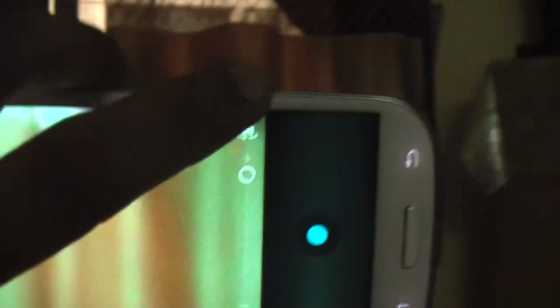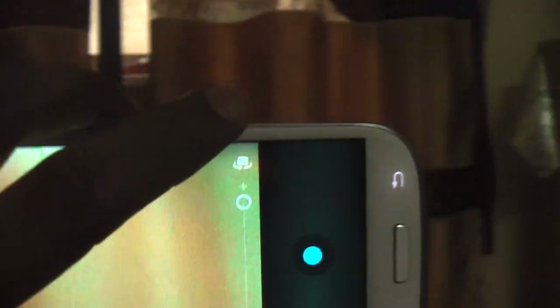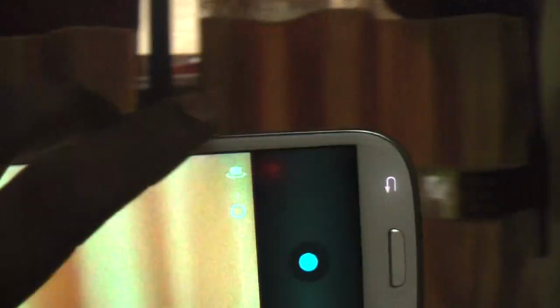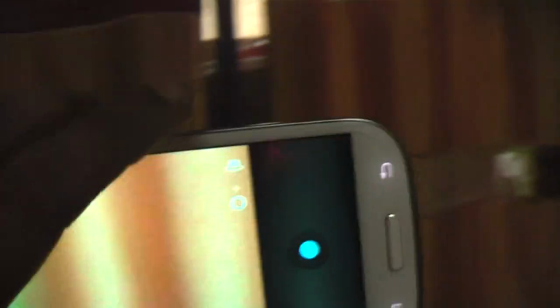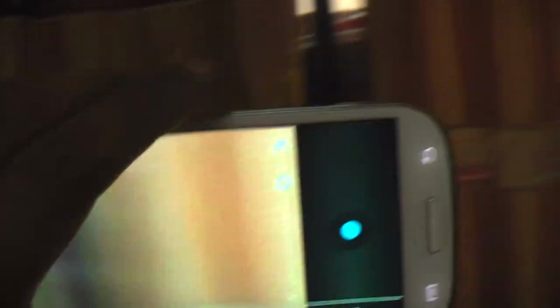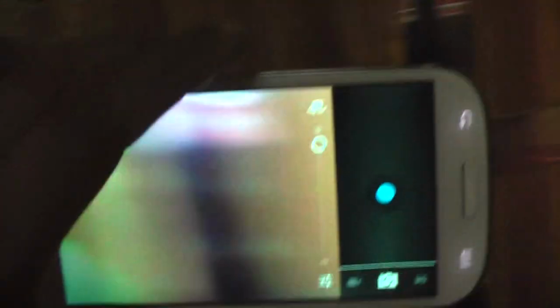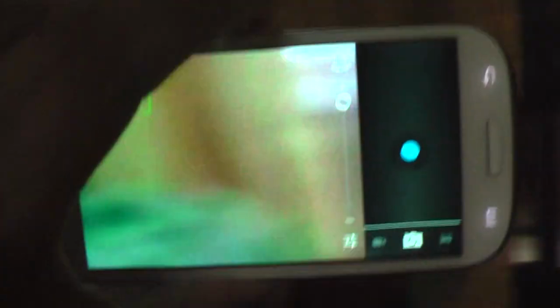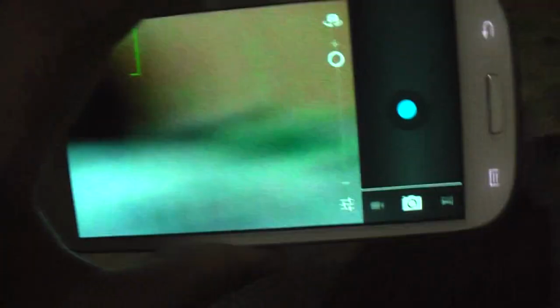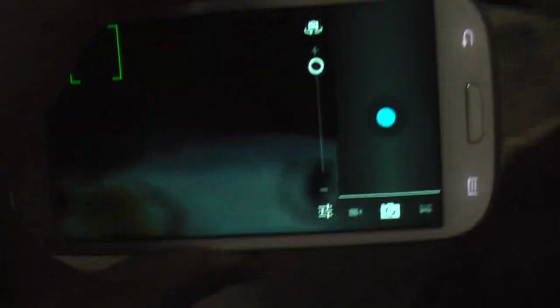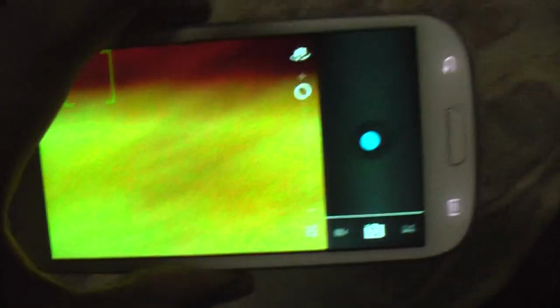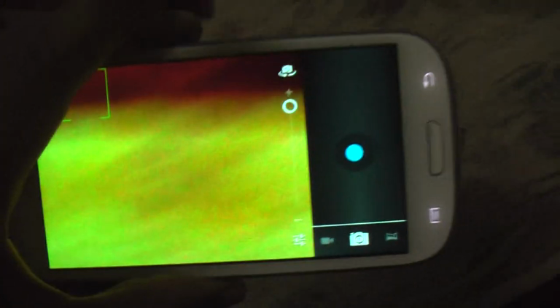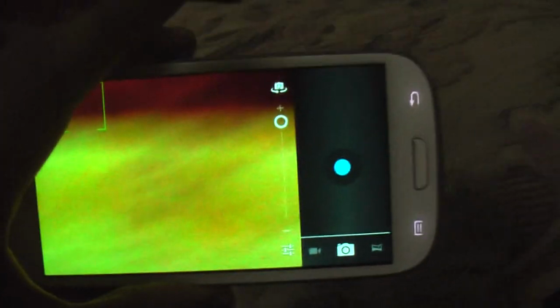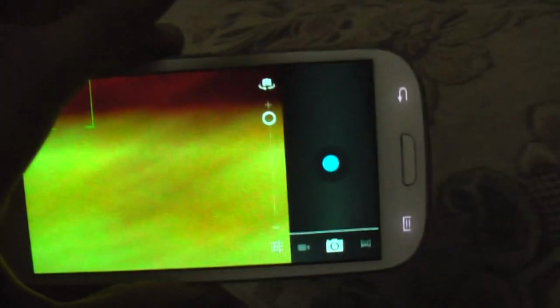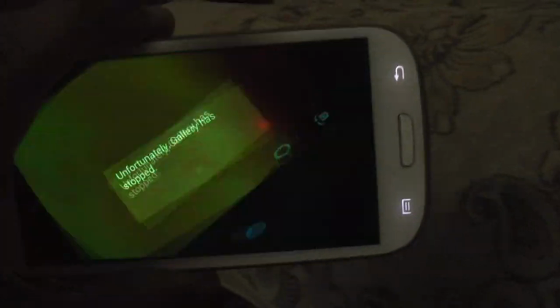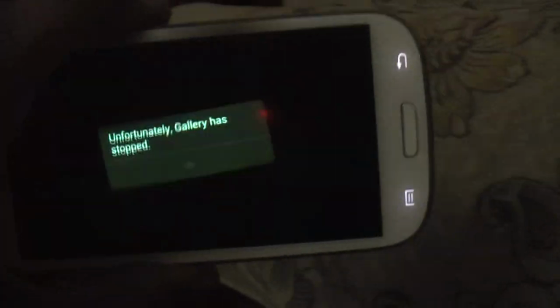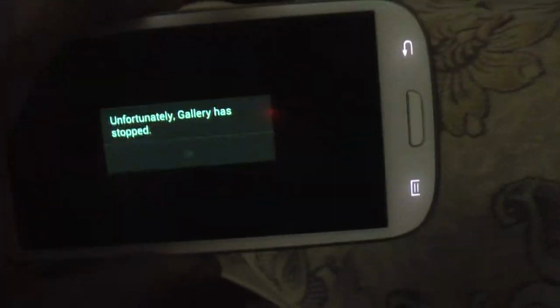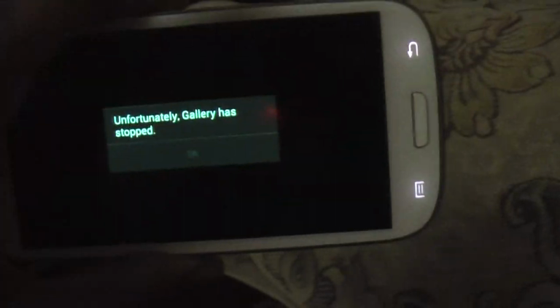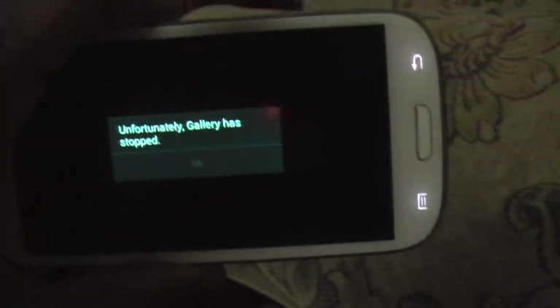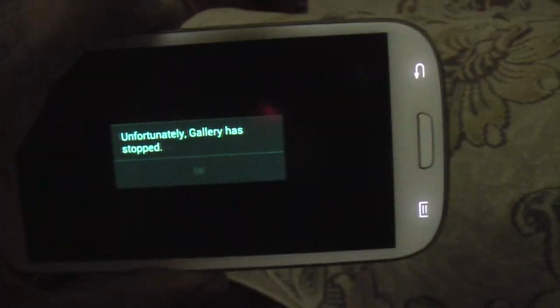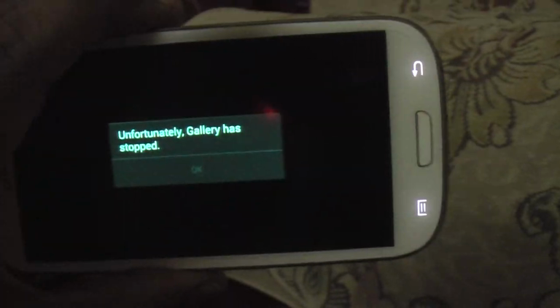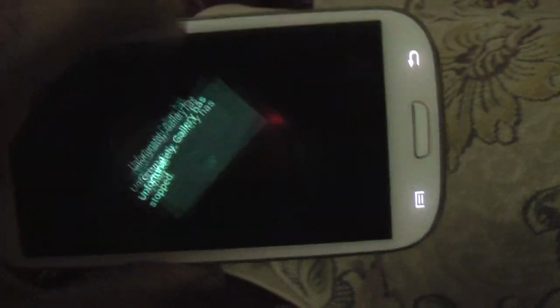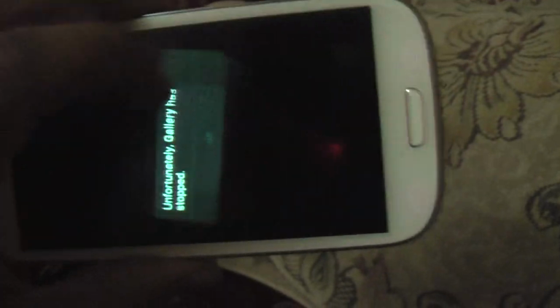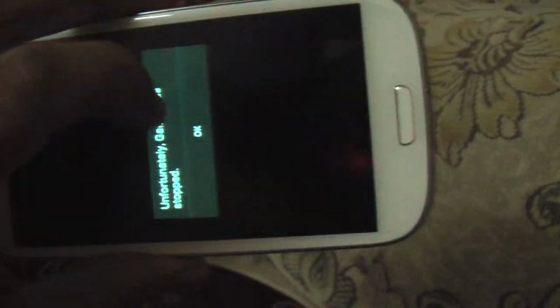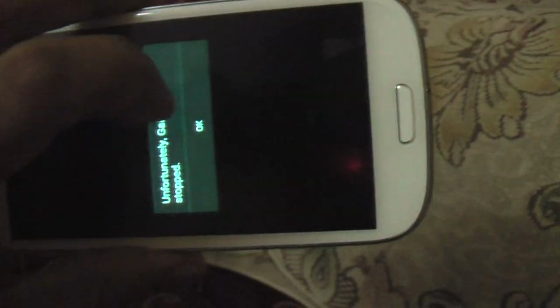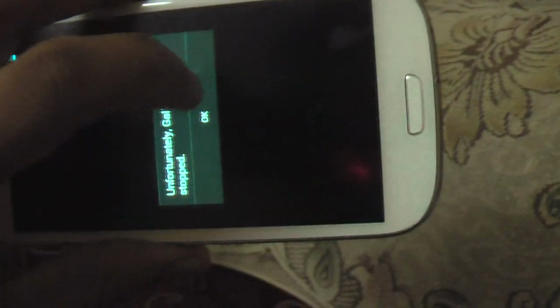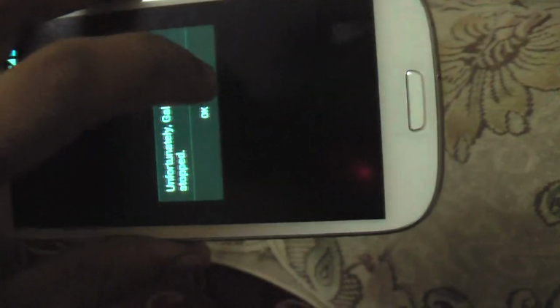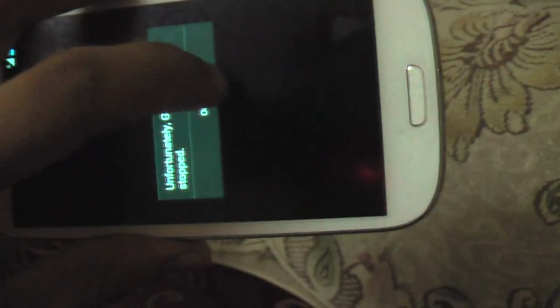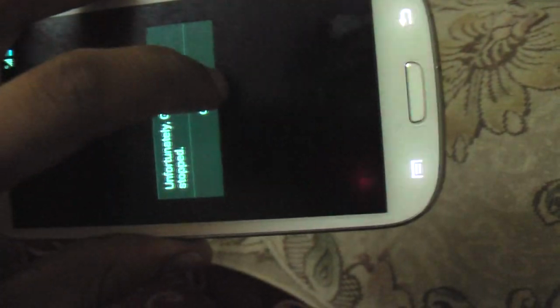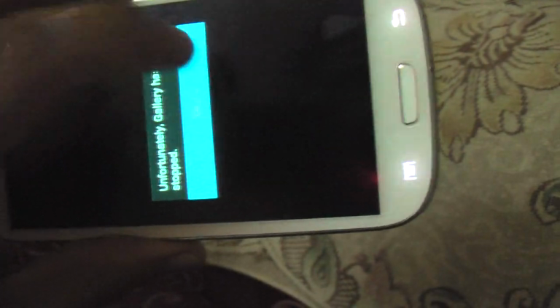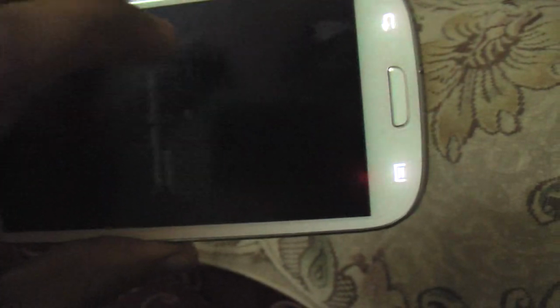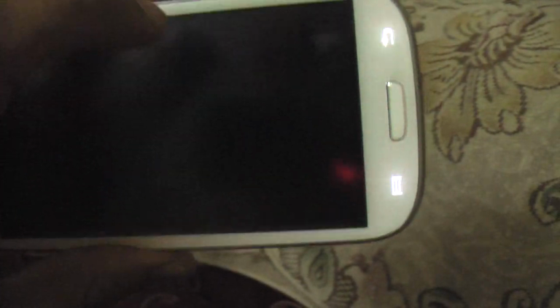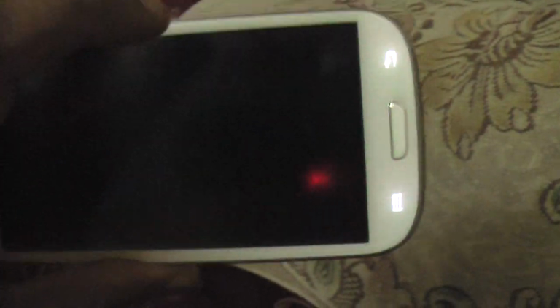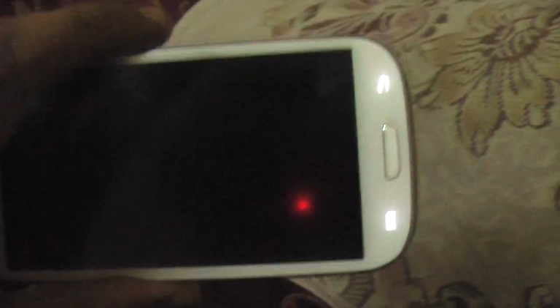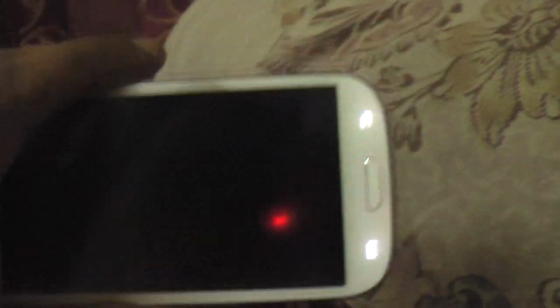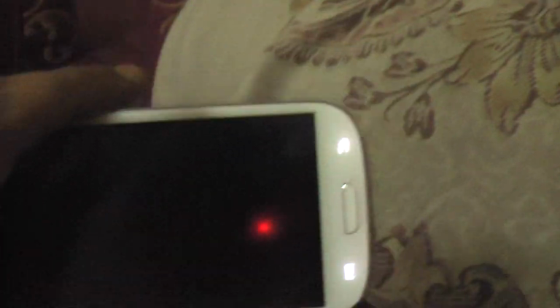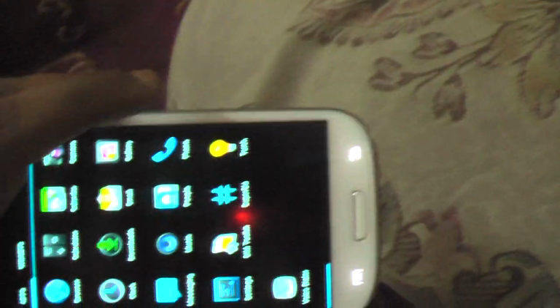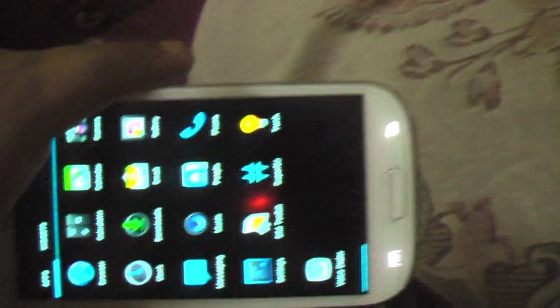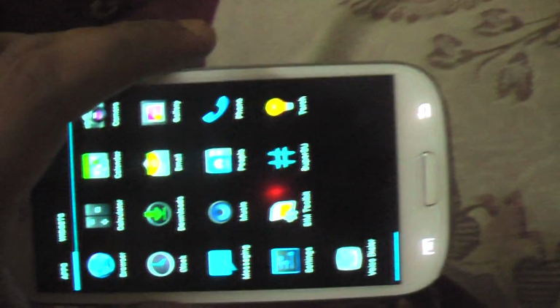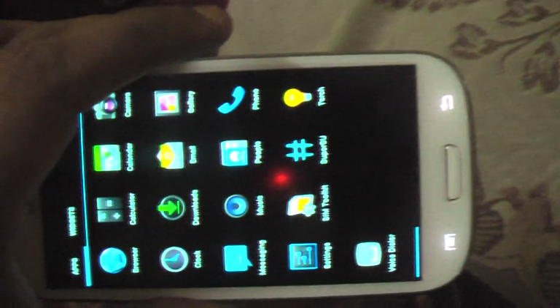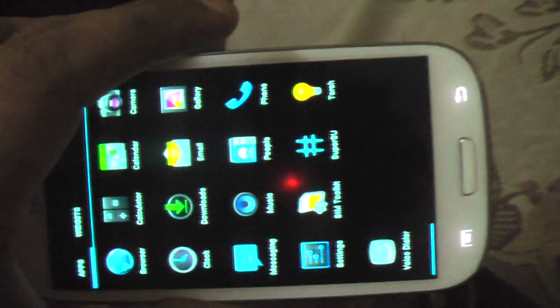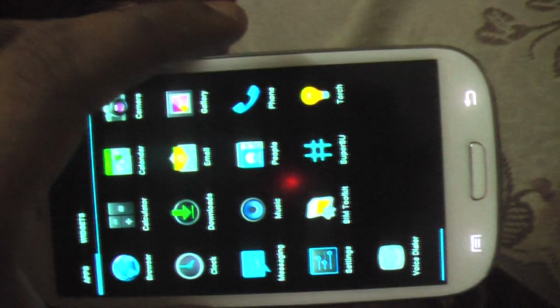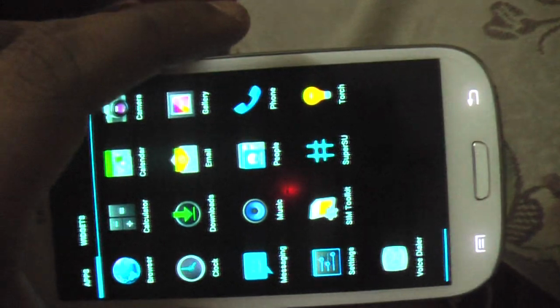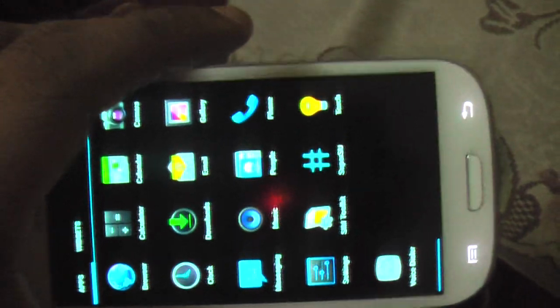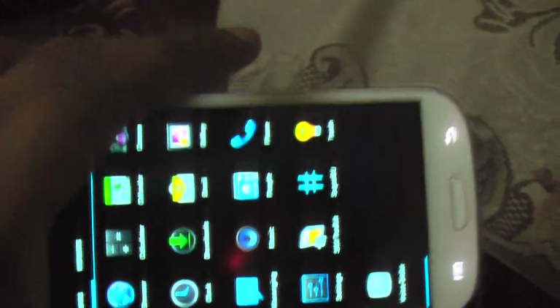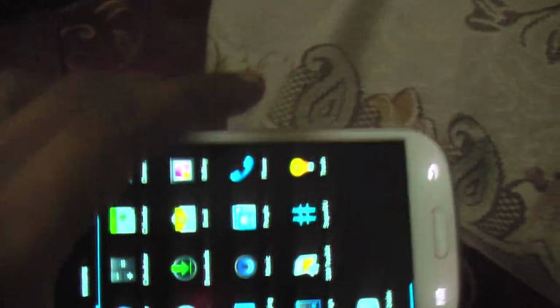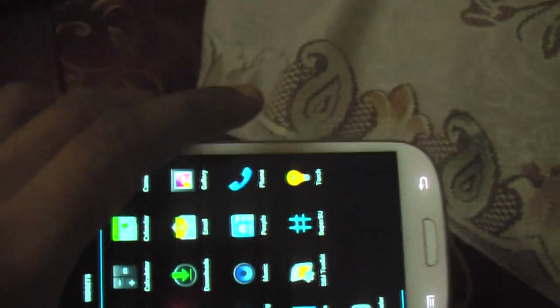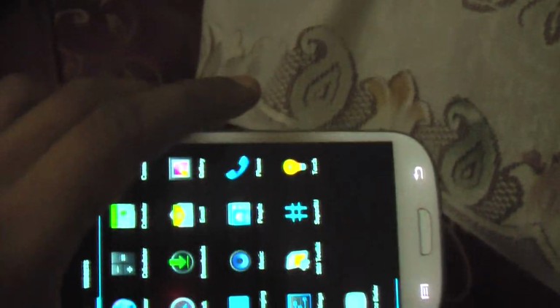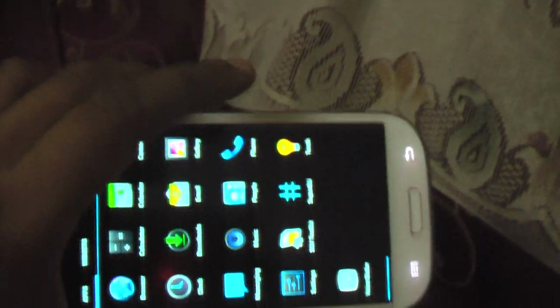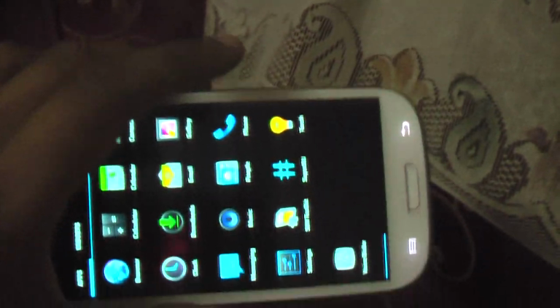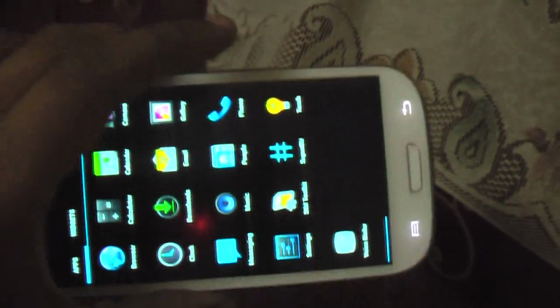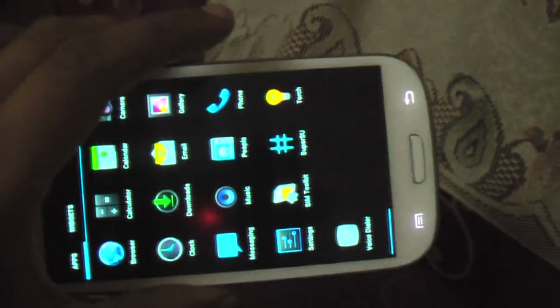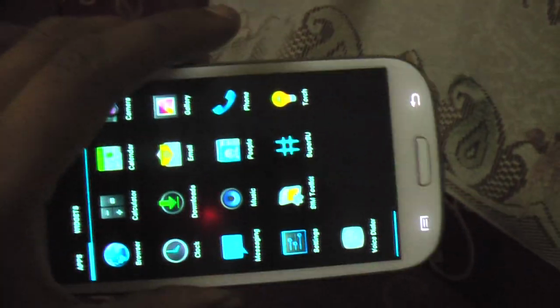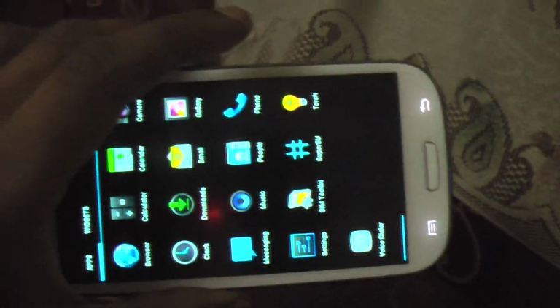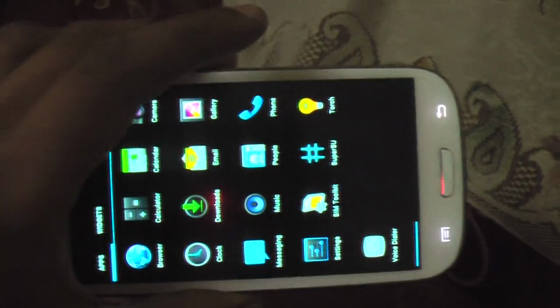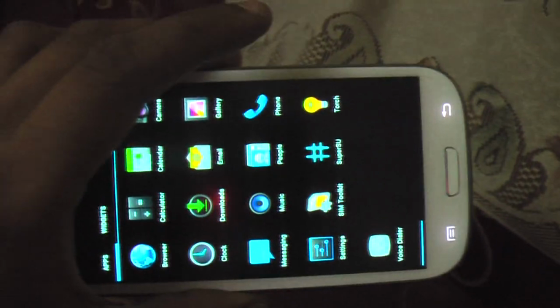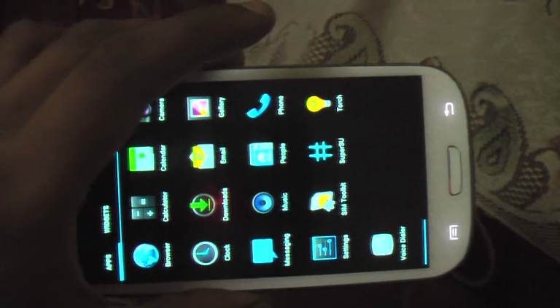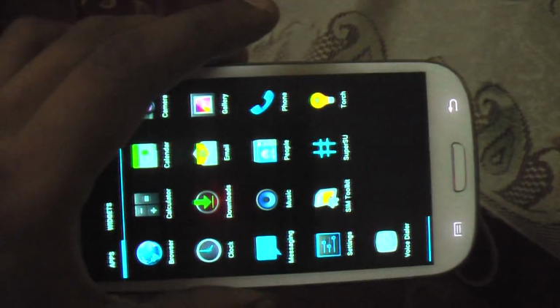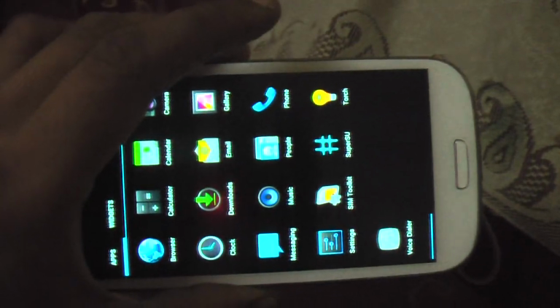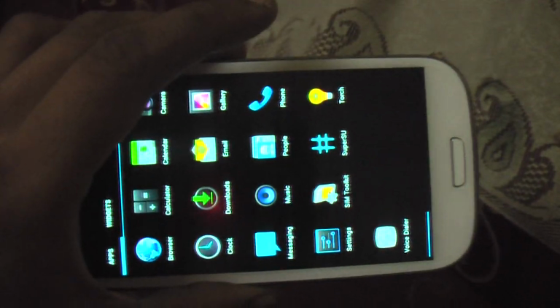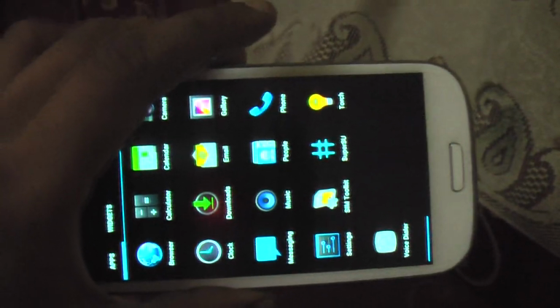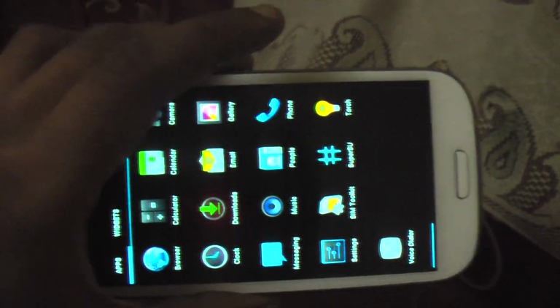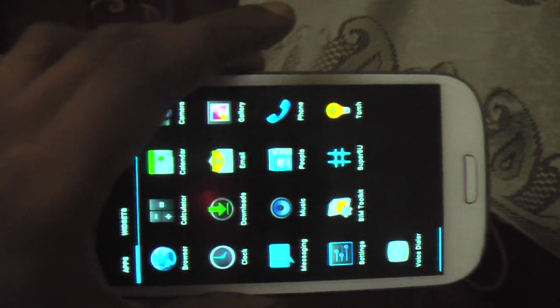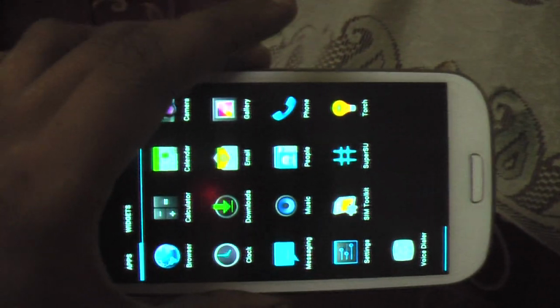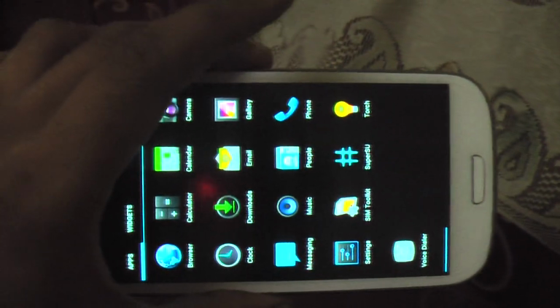This is just the first boot-up. Gallery doesn't work. Now I'm just going to flash the GApps and I'll be back.